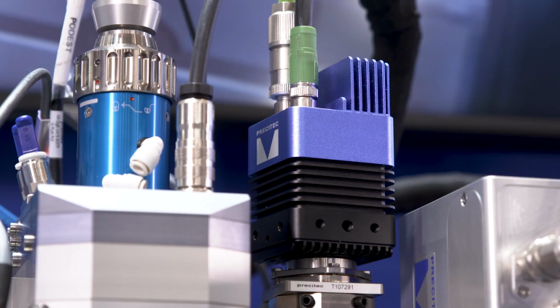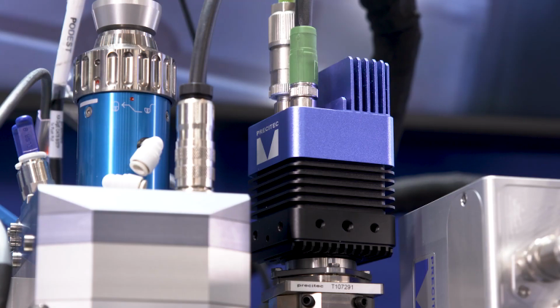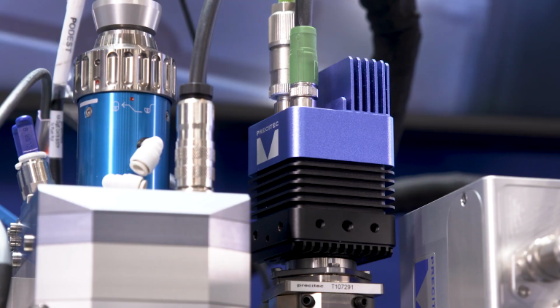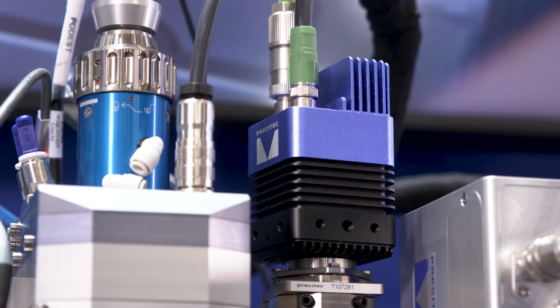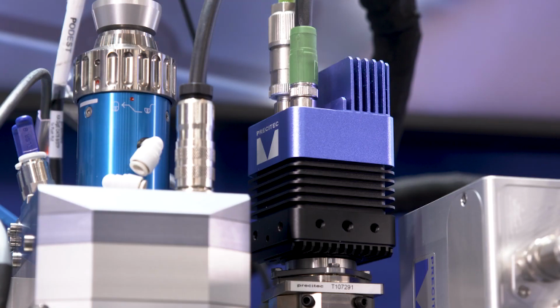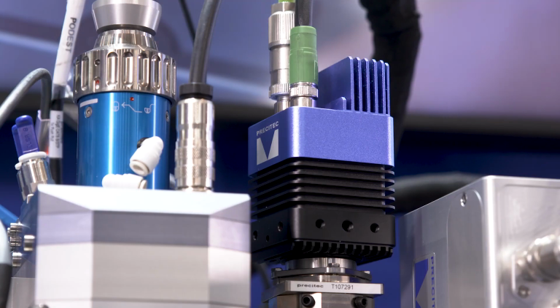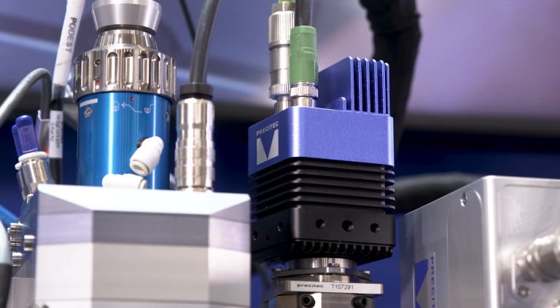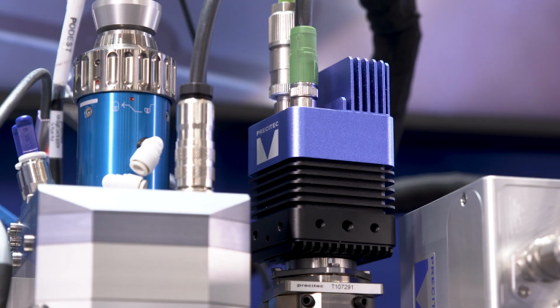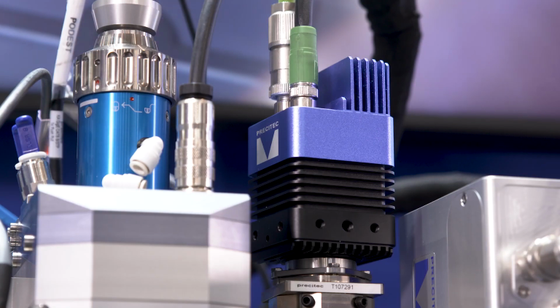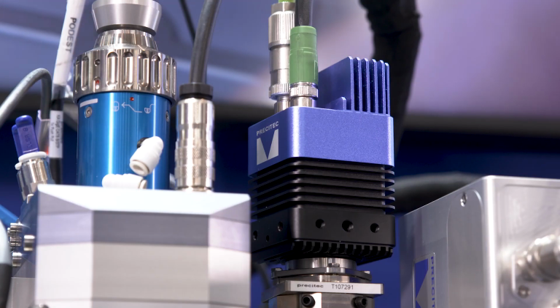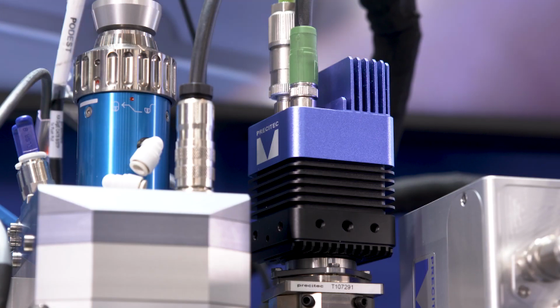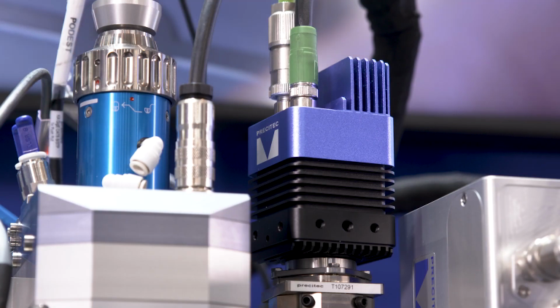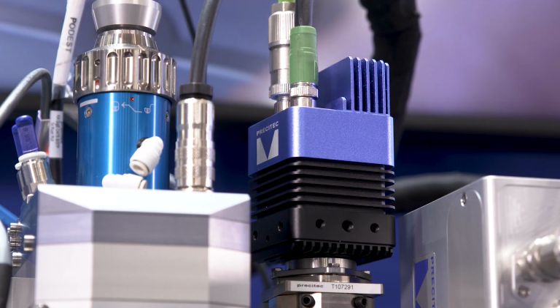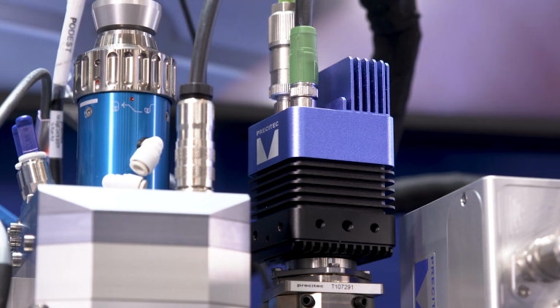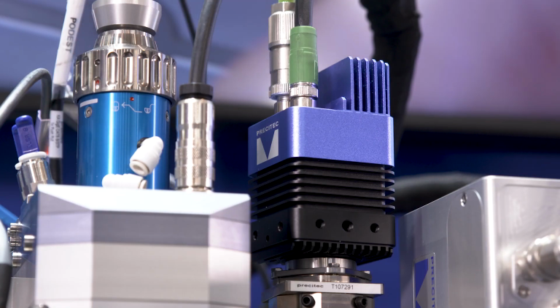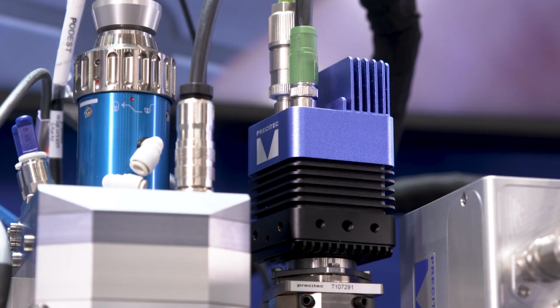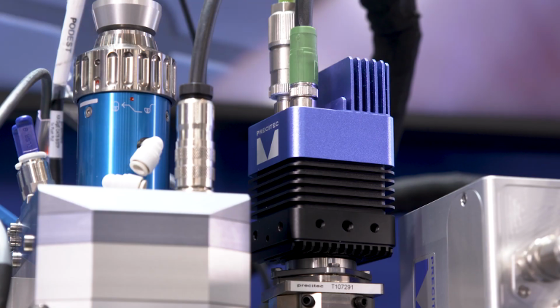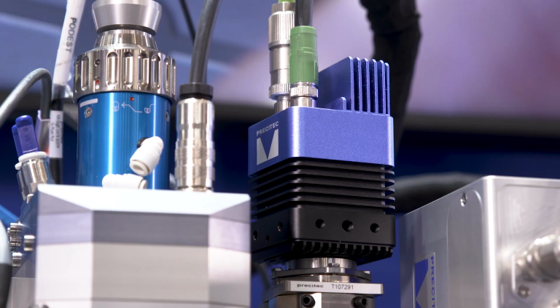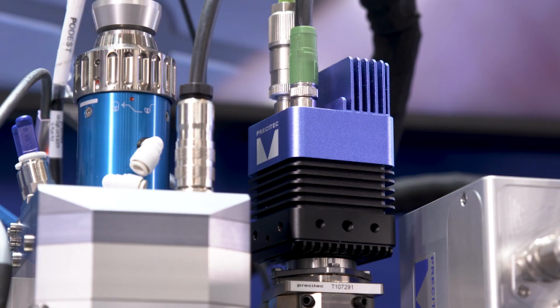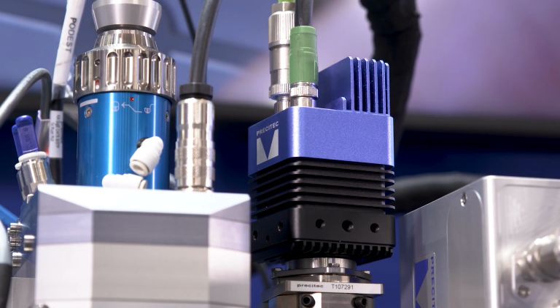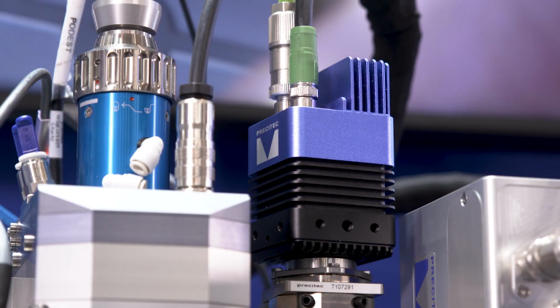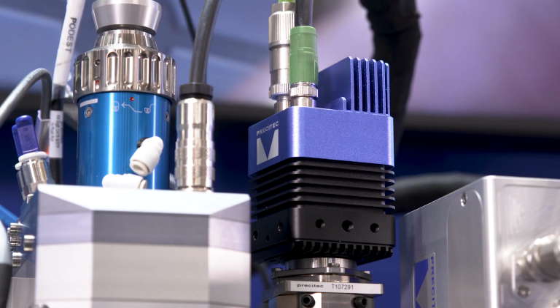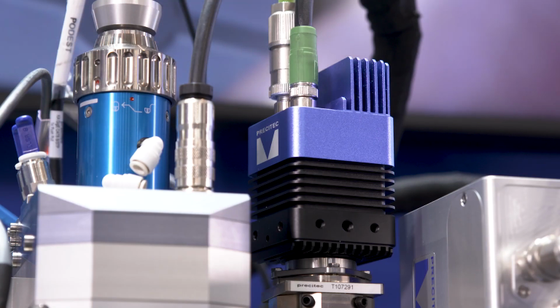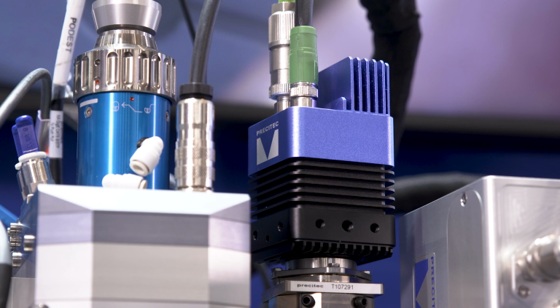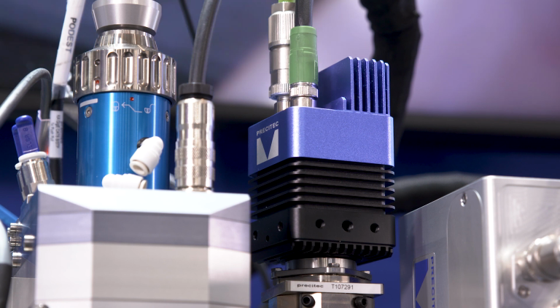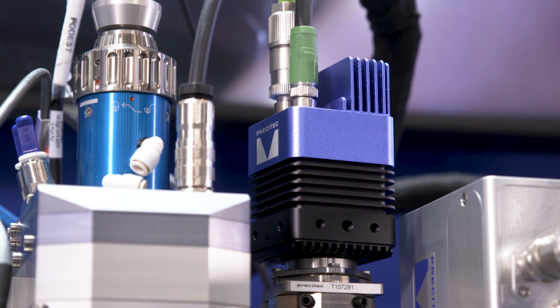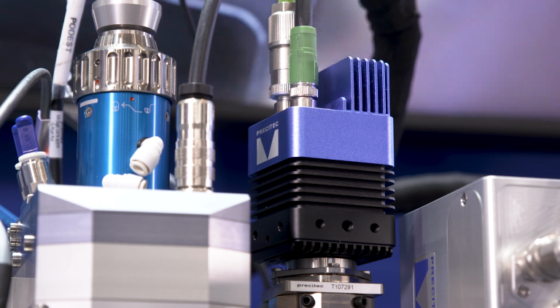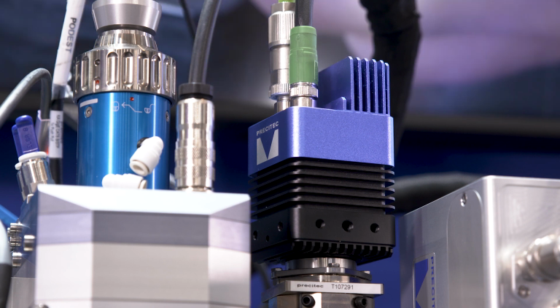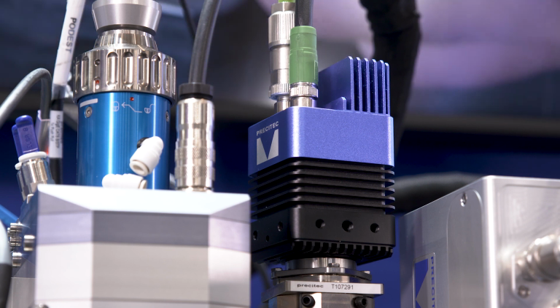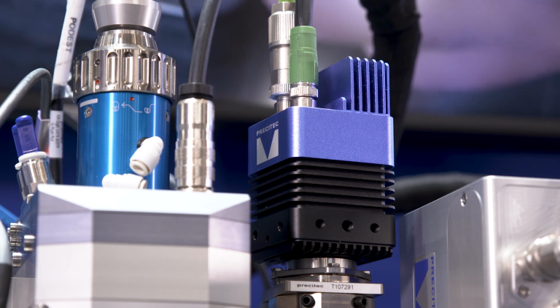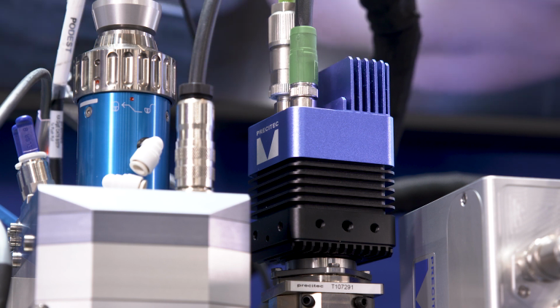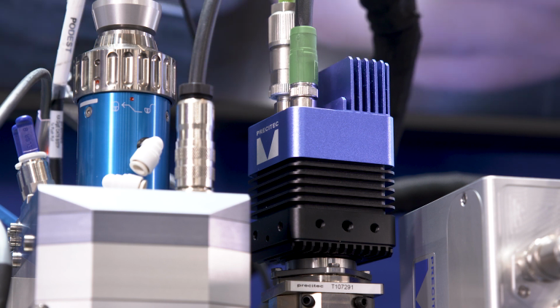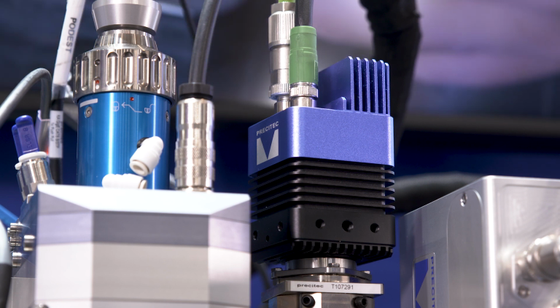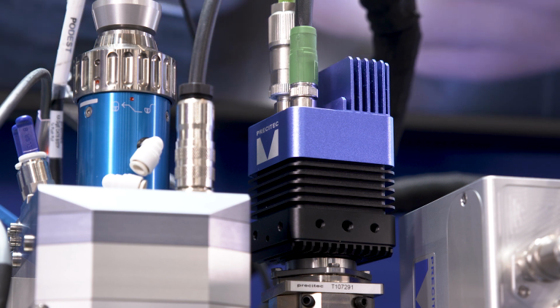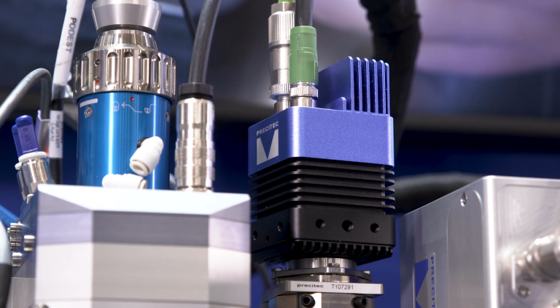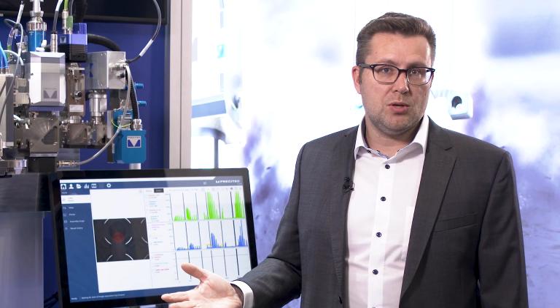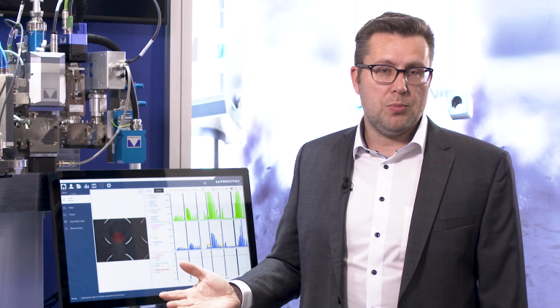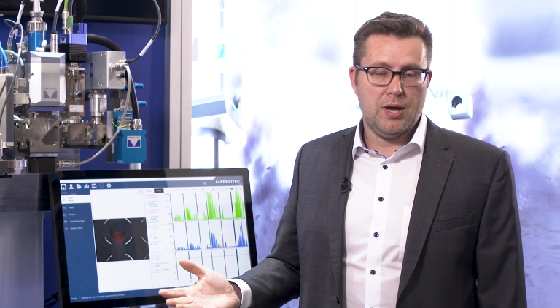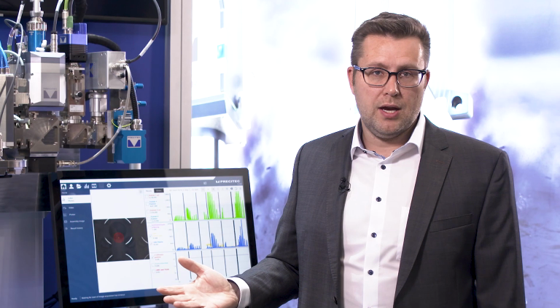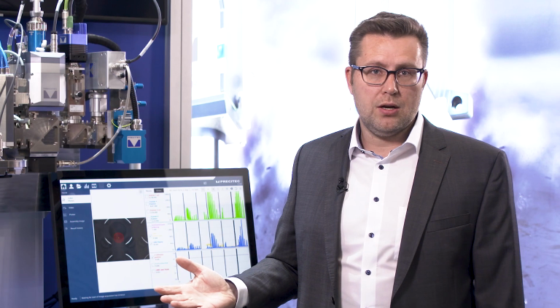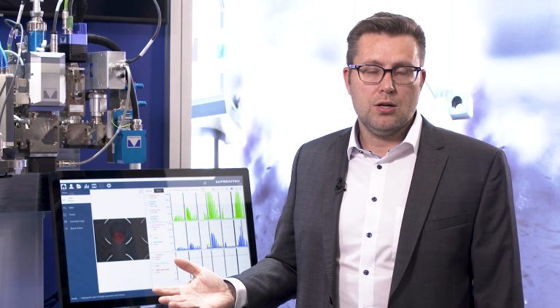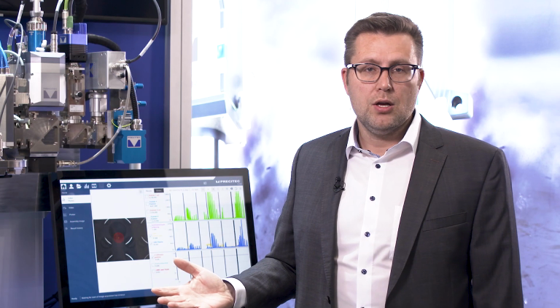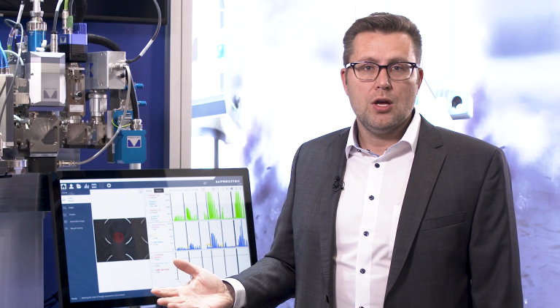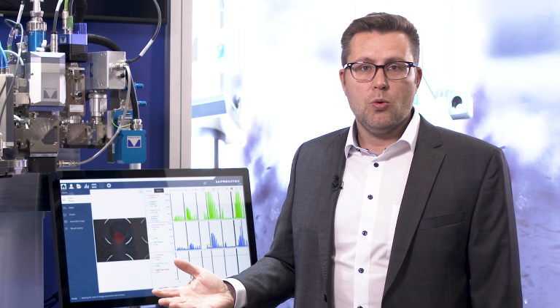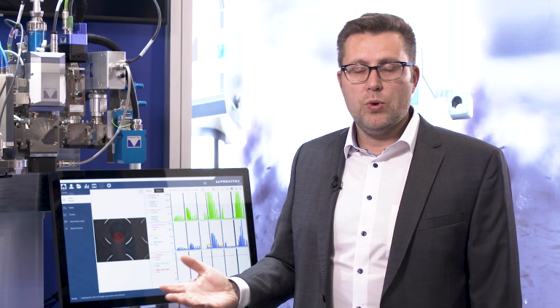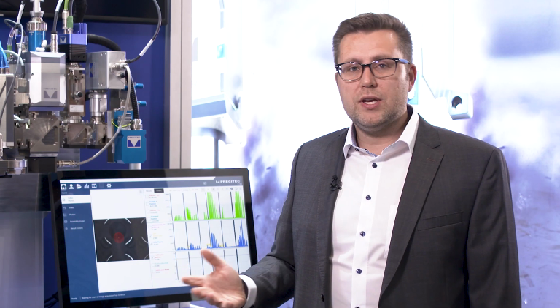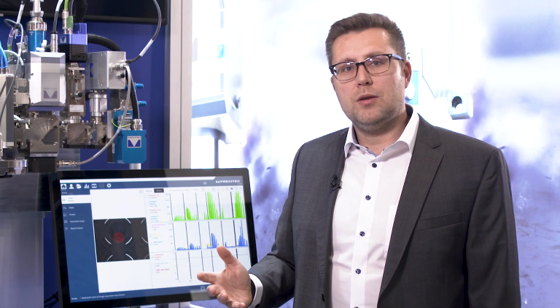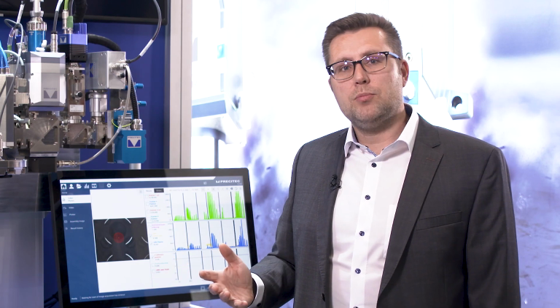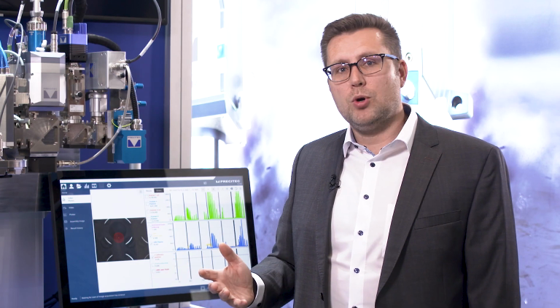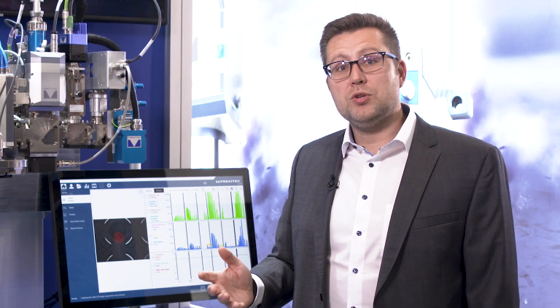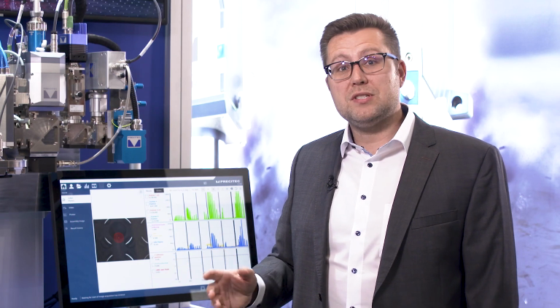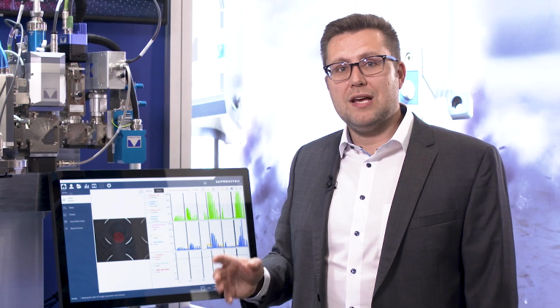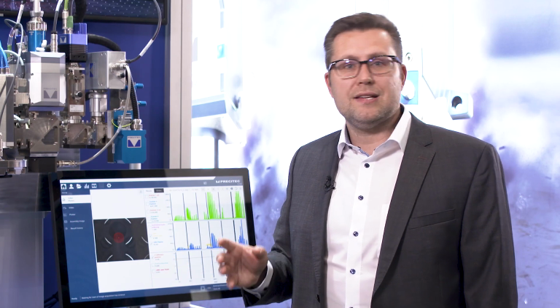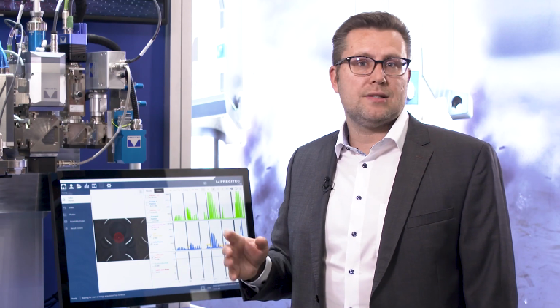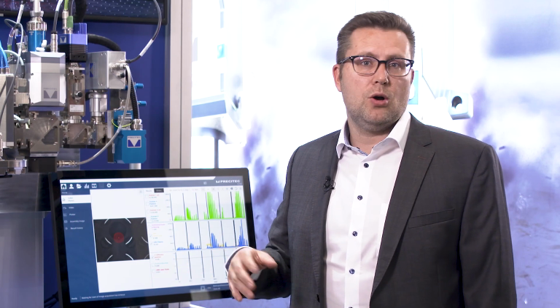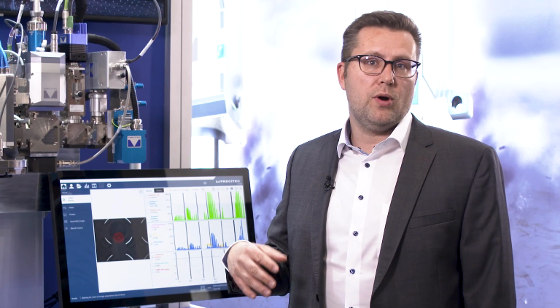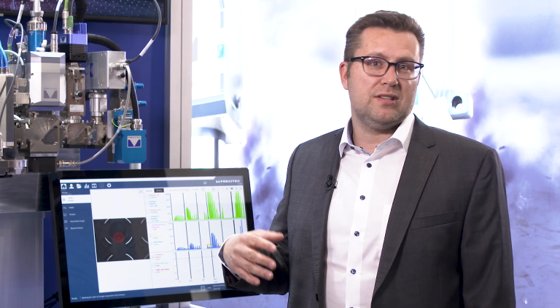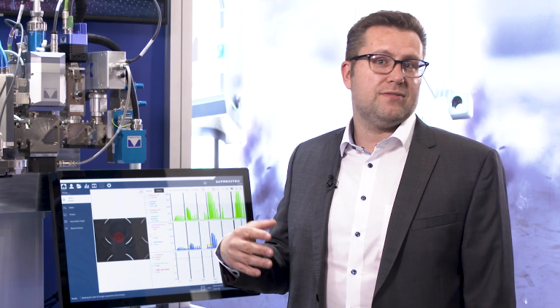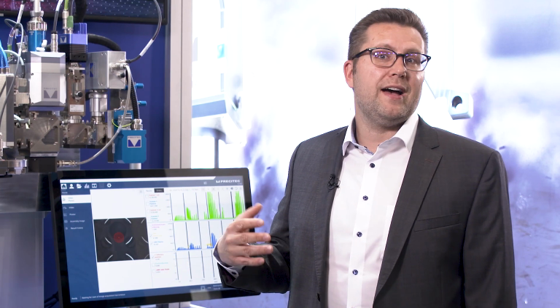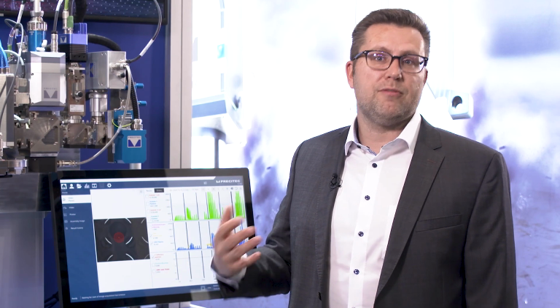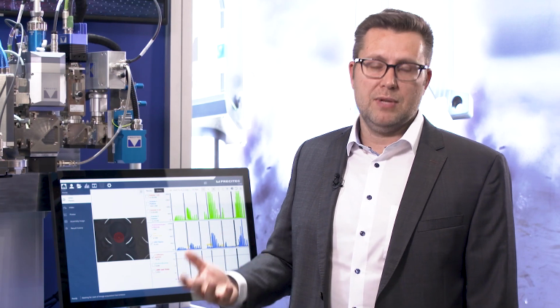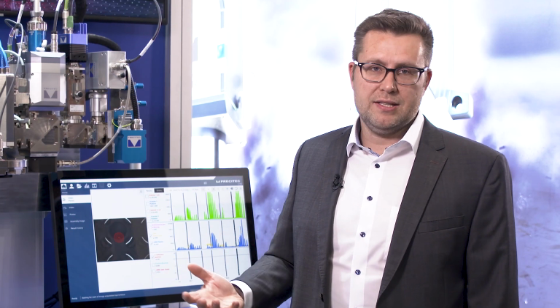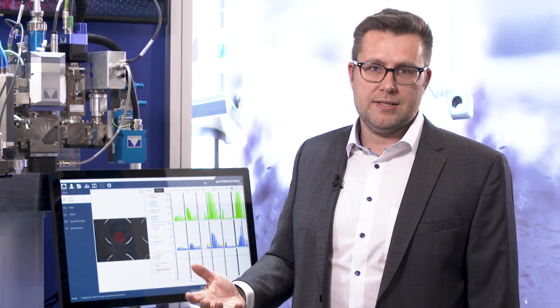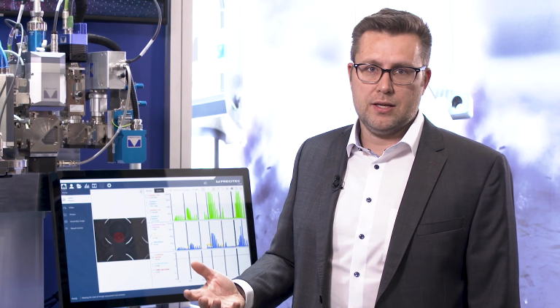We are the industry leader in vision processing. For example, a hairpin pair we can process in as low as five milliseconds.